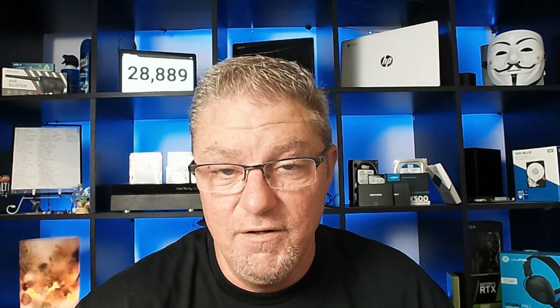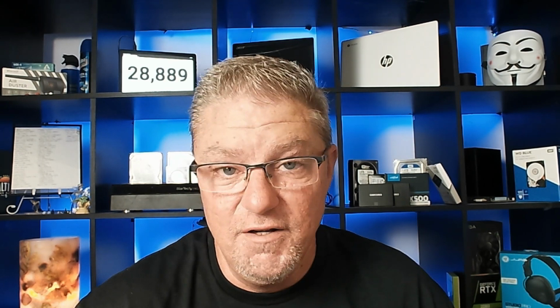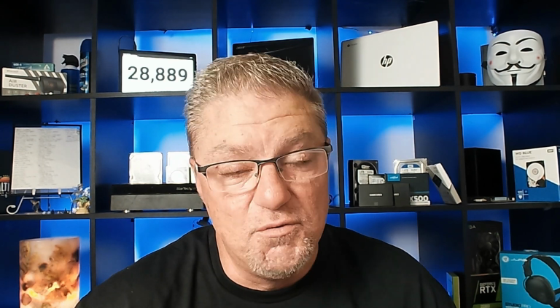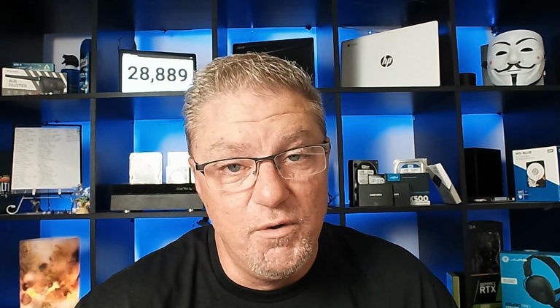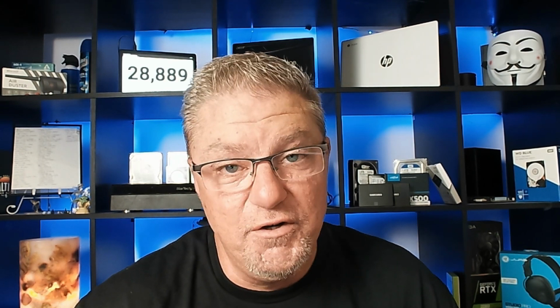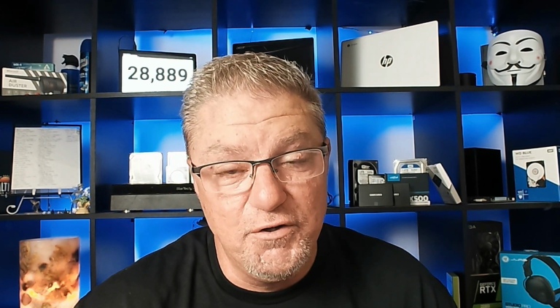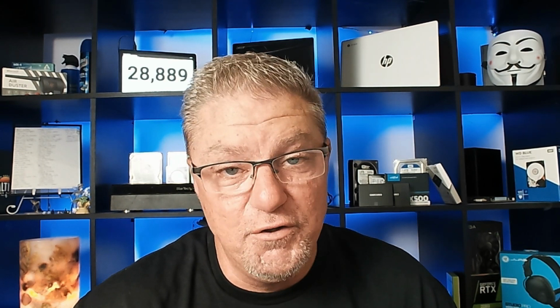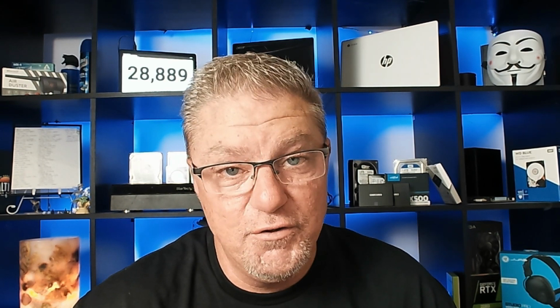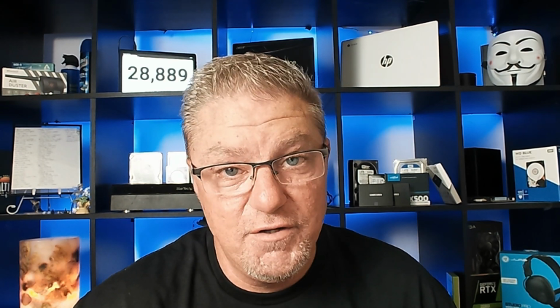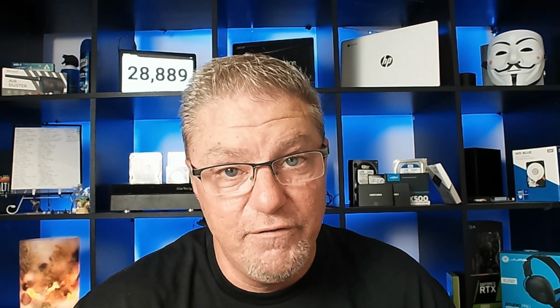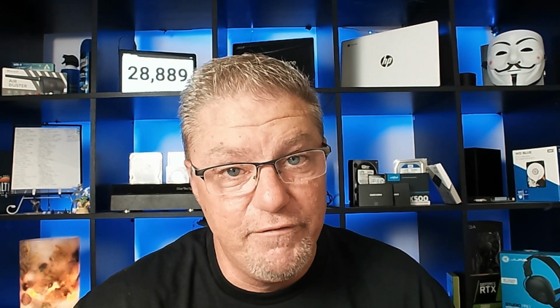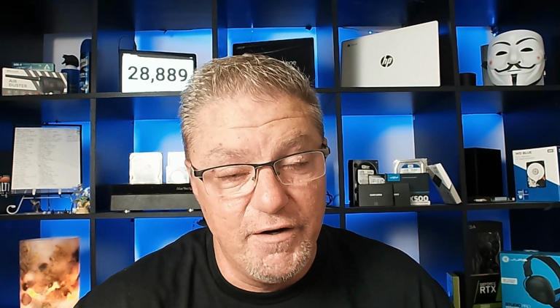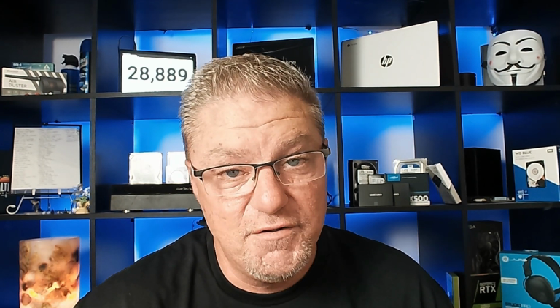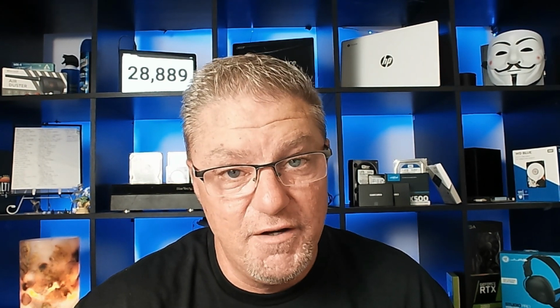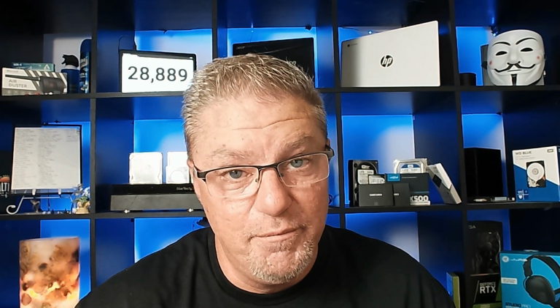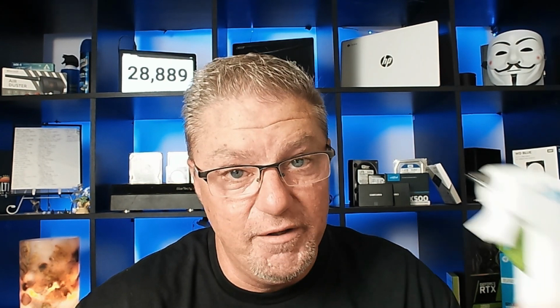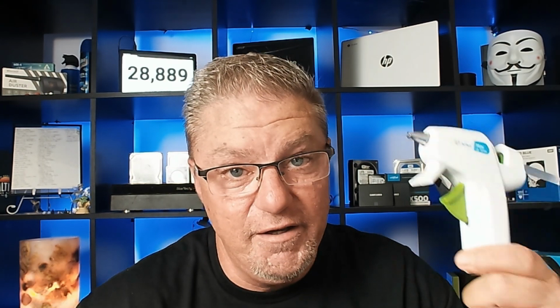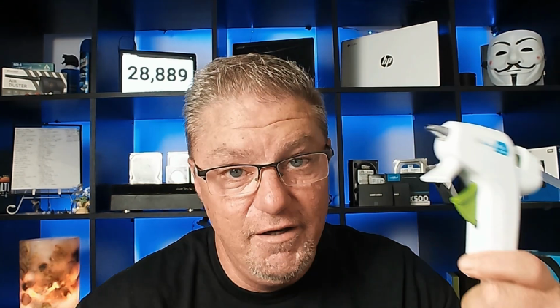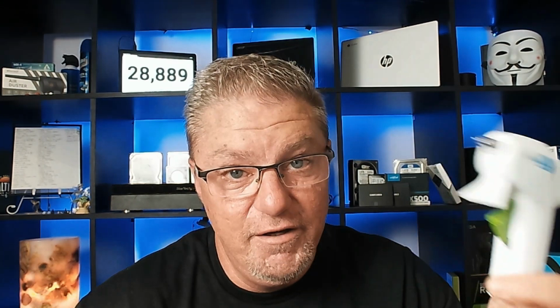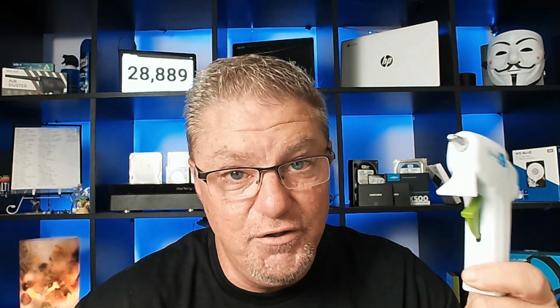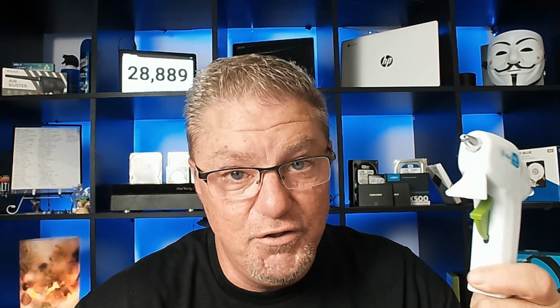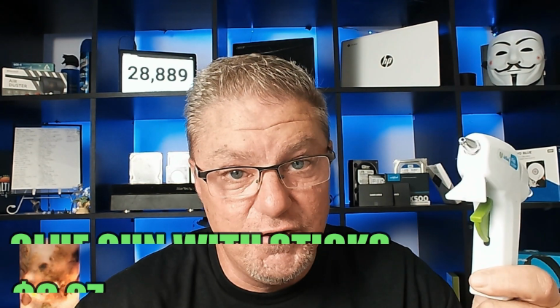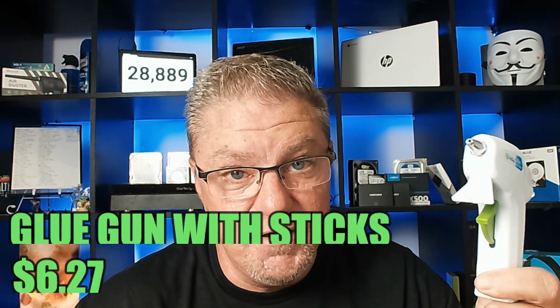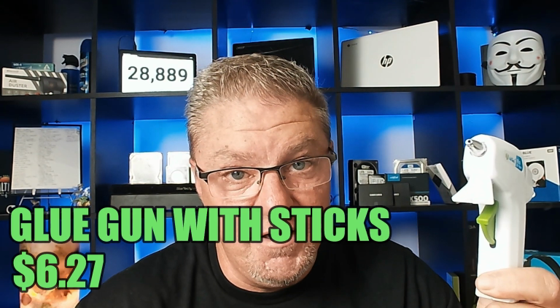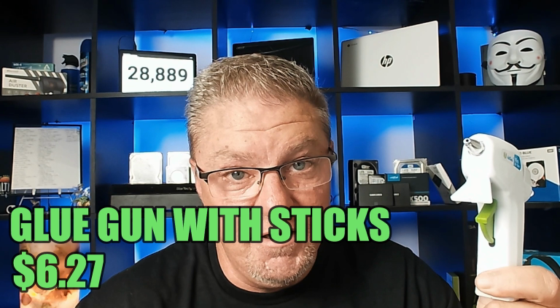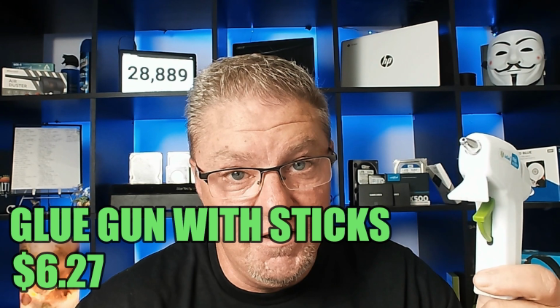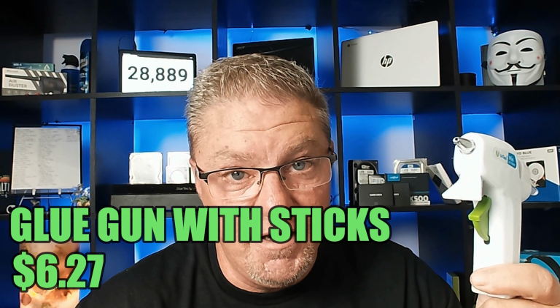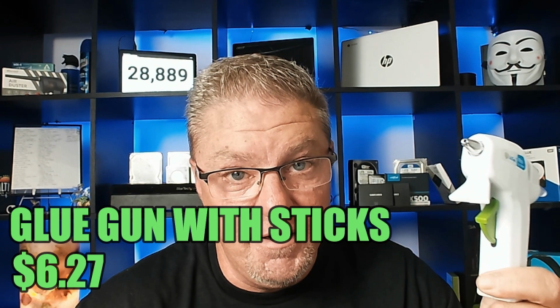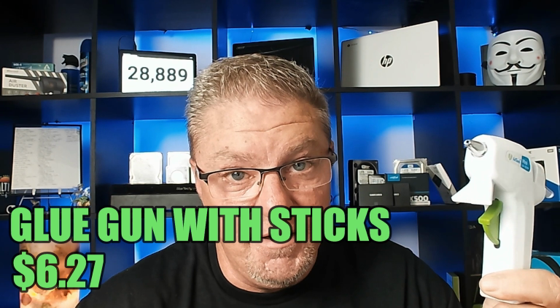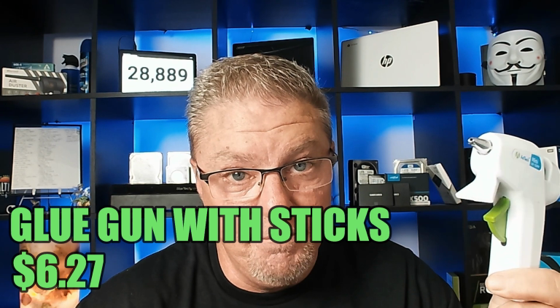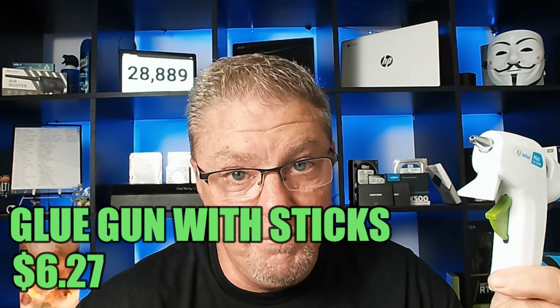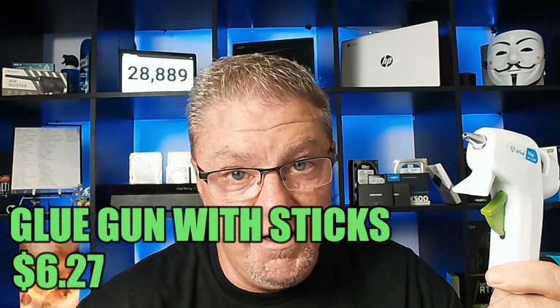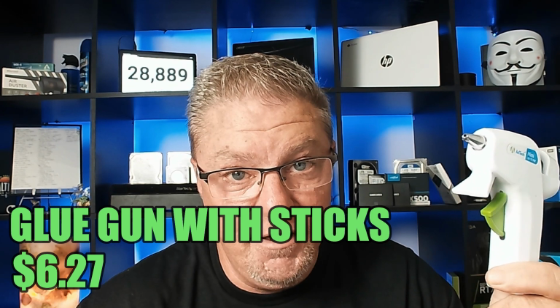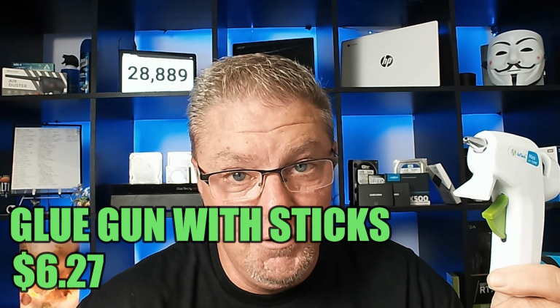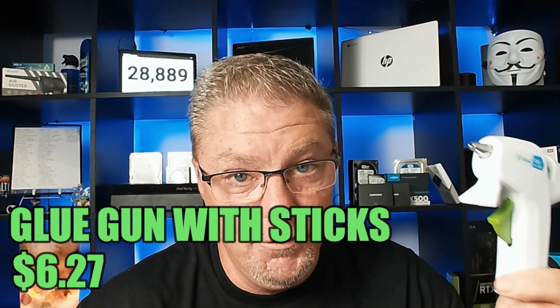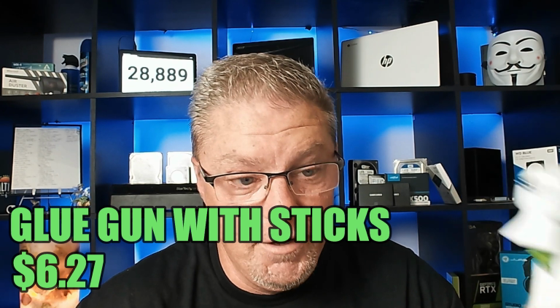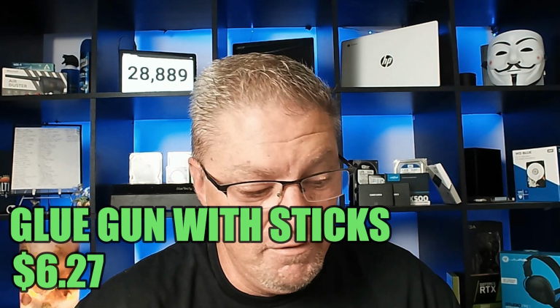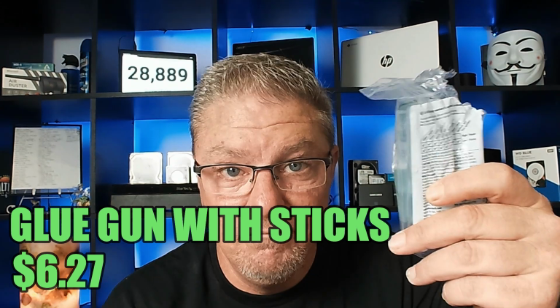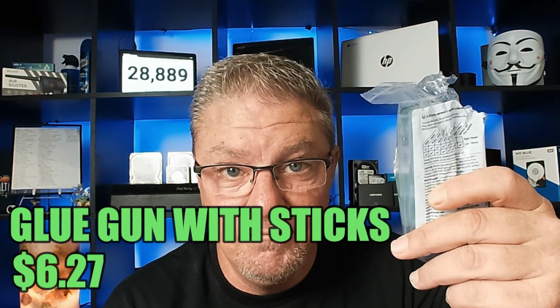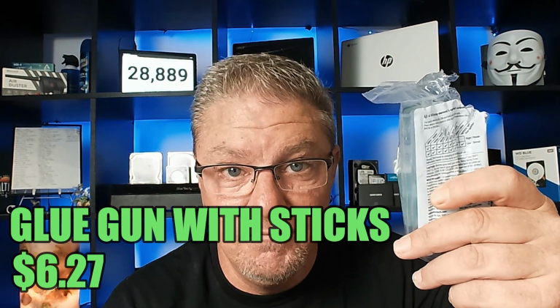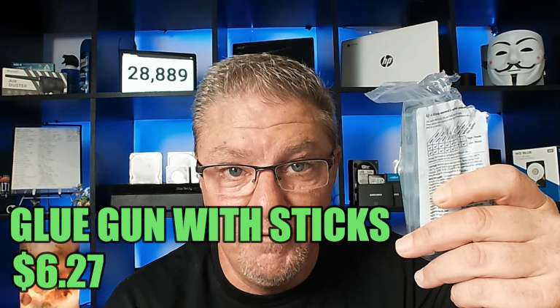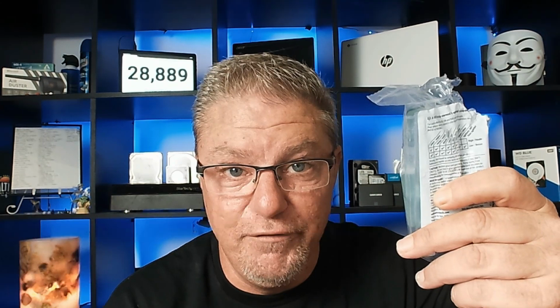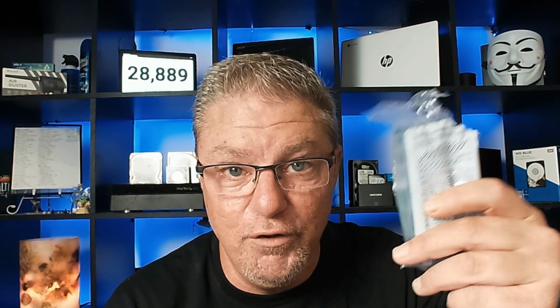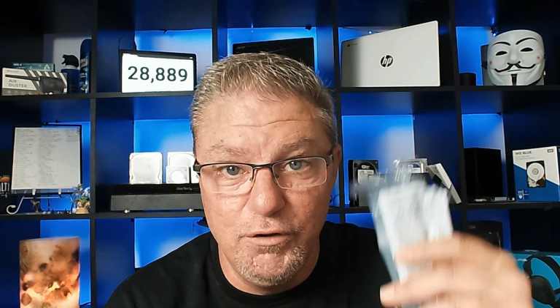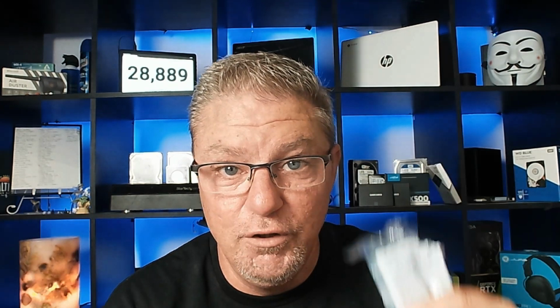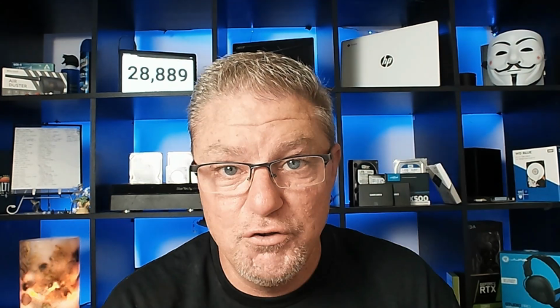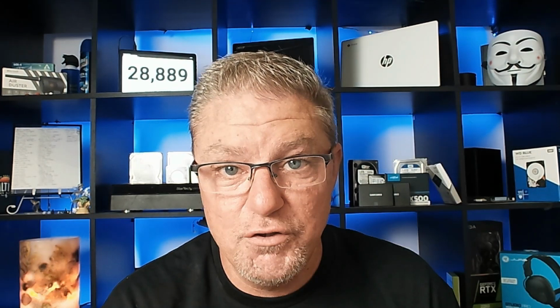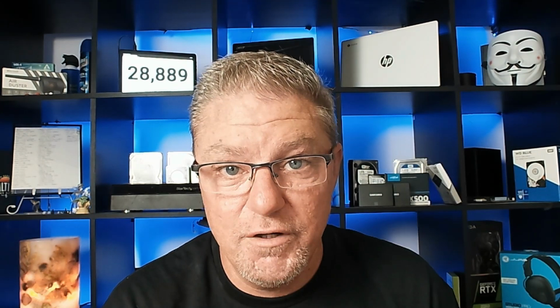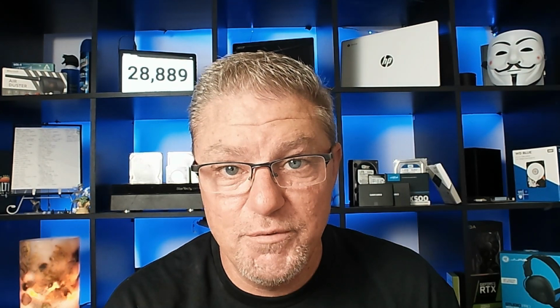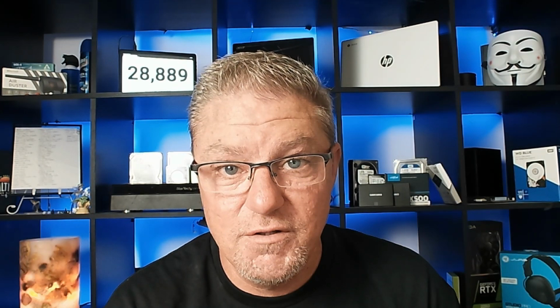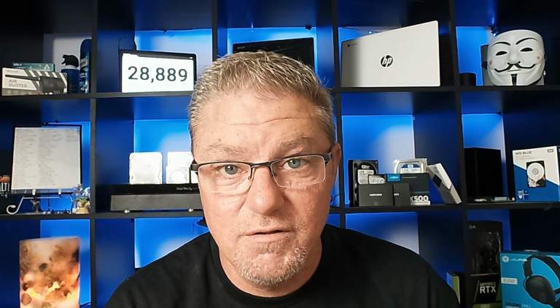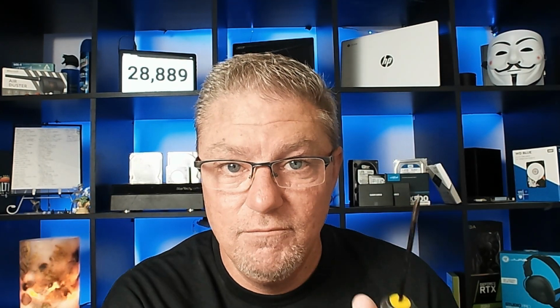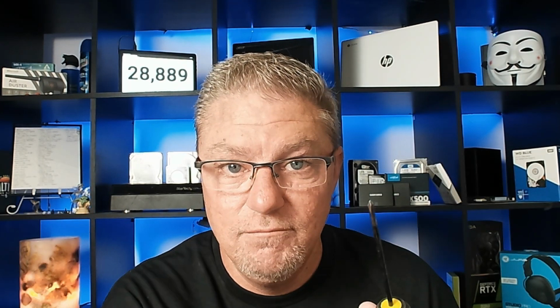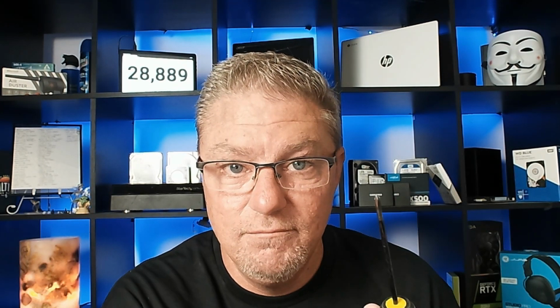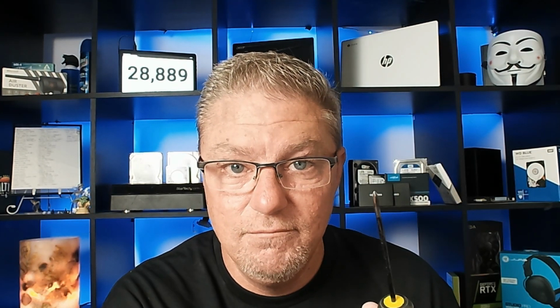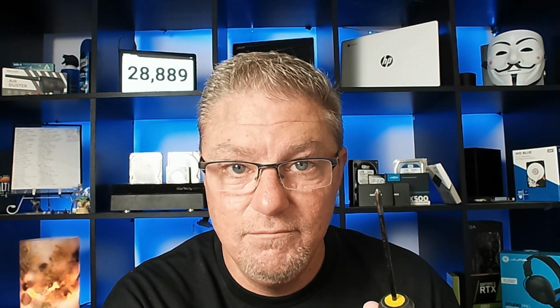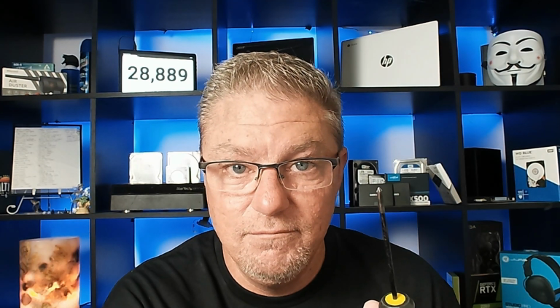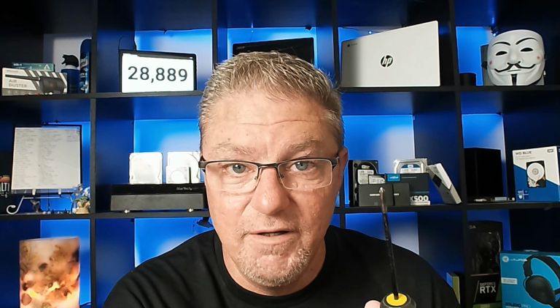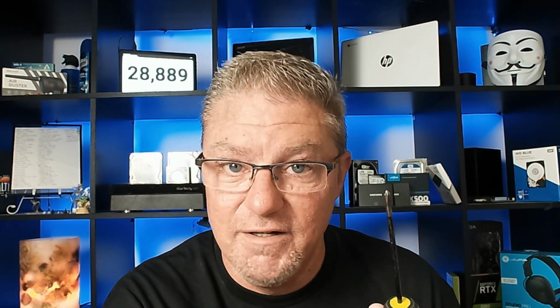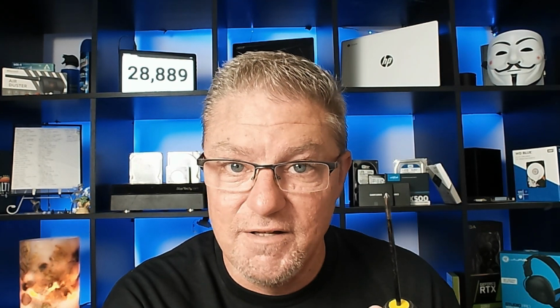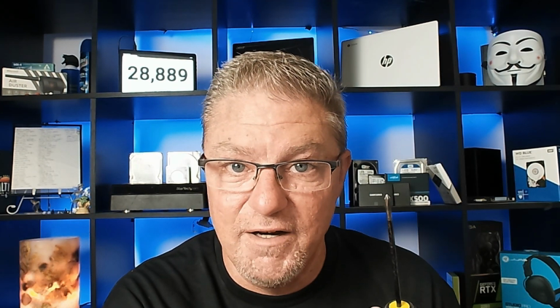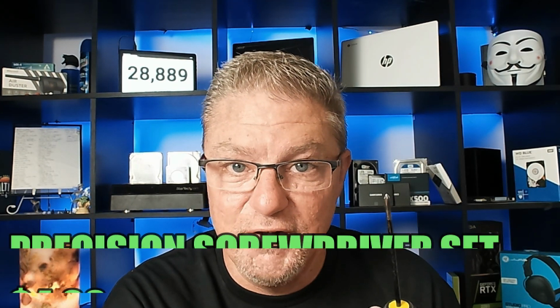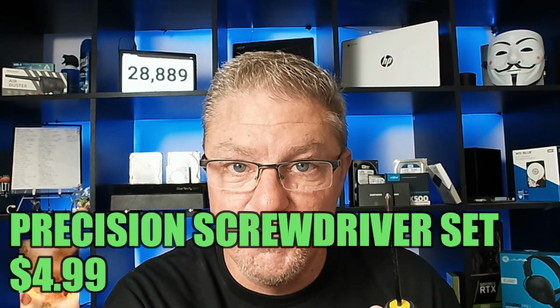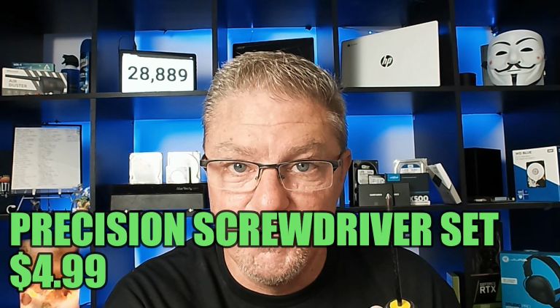It's something you can do yourself very simply. You just need a mini glue gun, a few glue strips, and a tiny screwdriver.